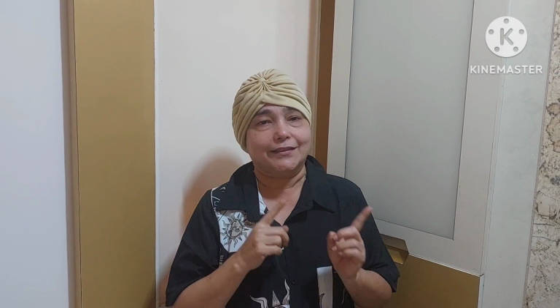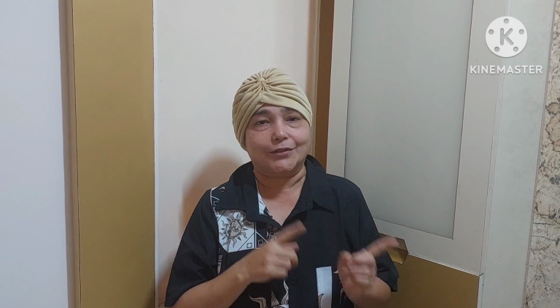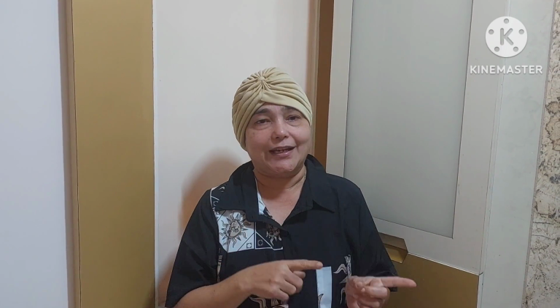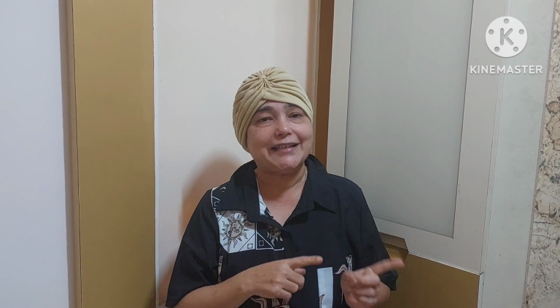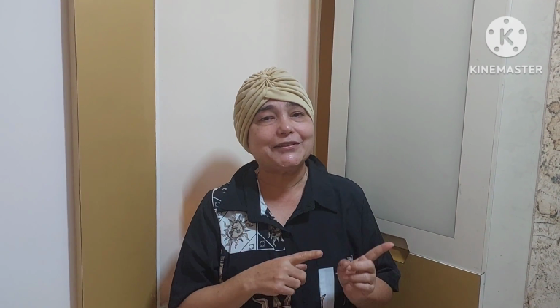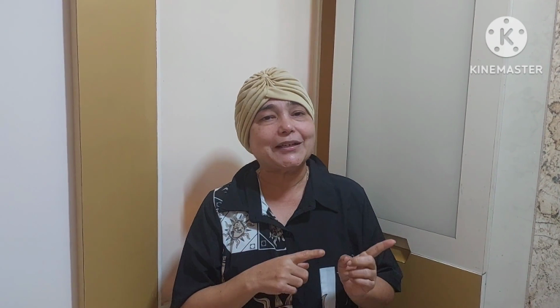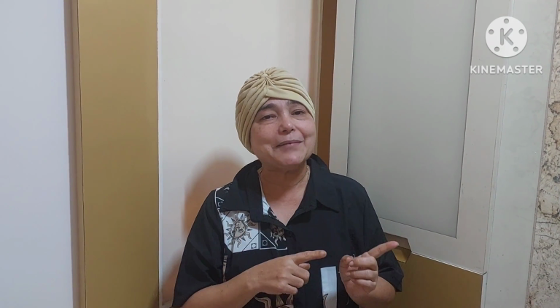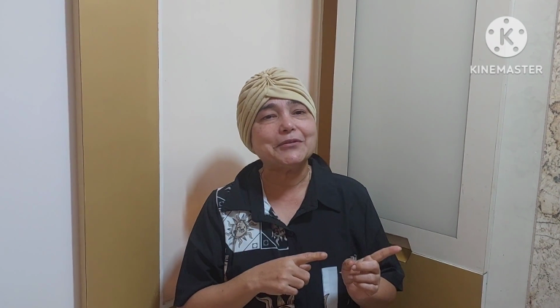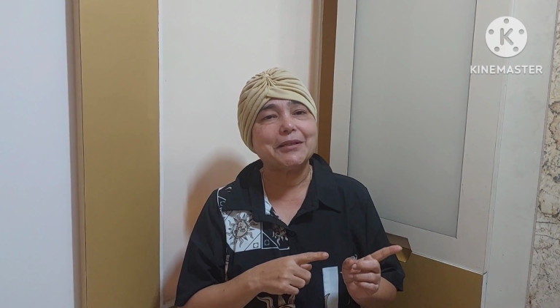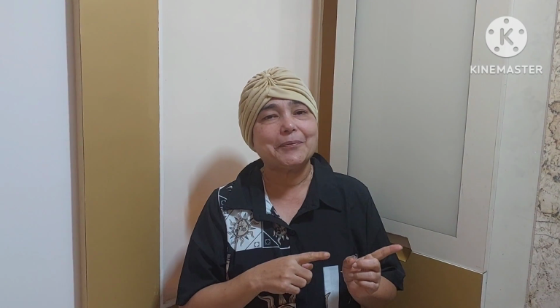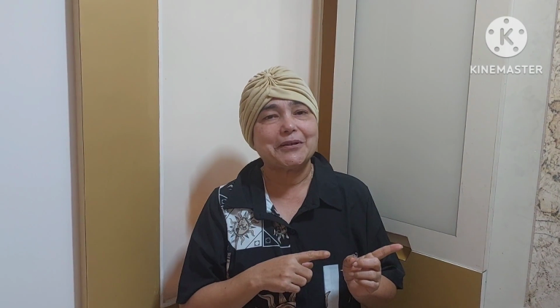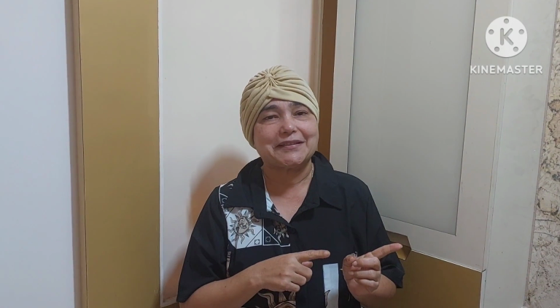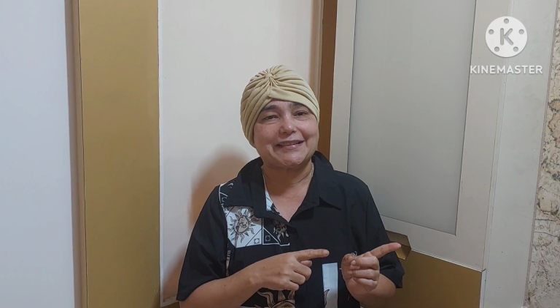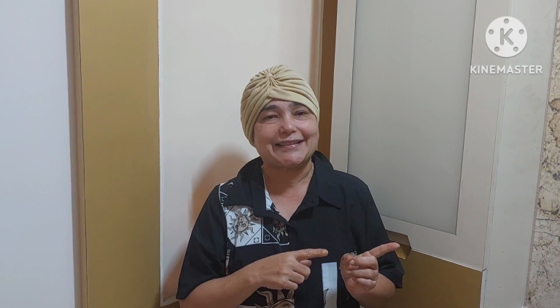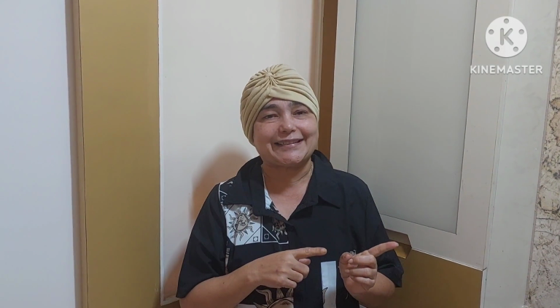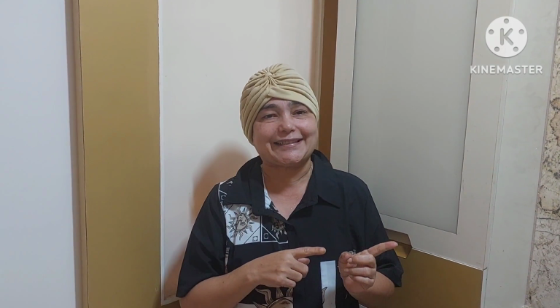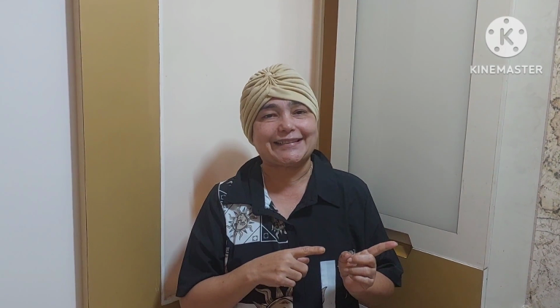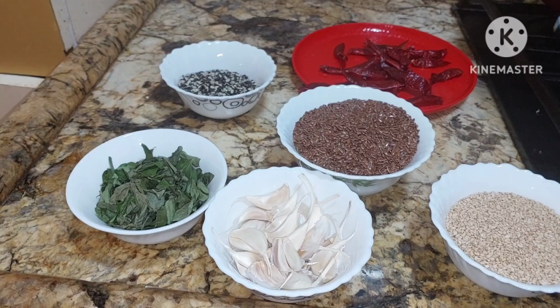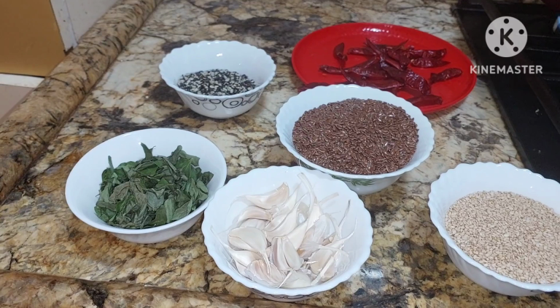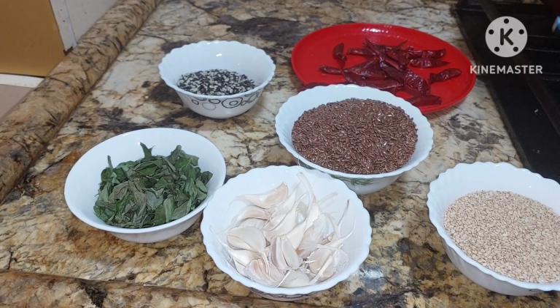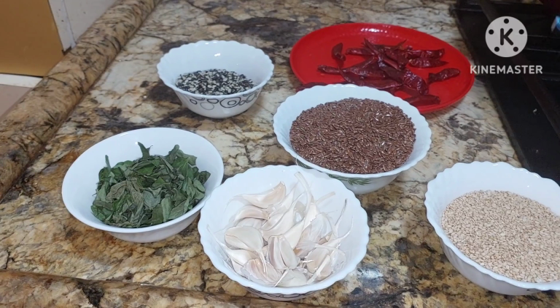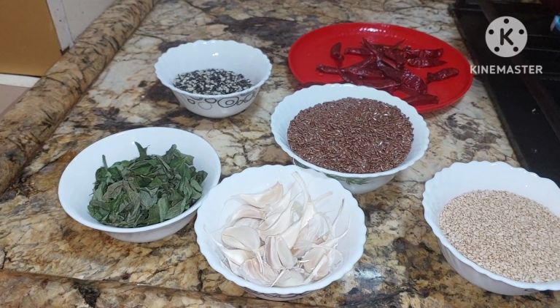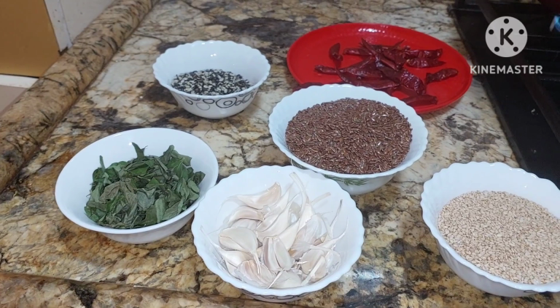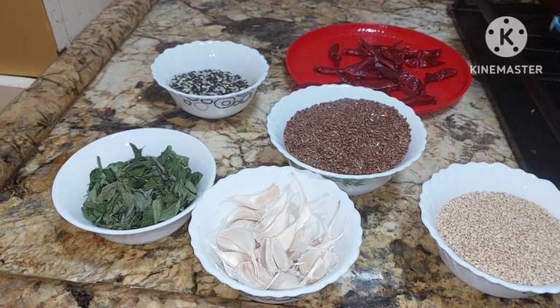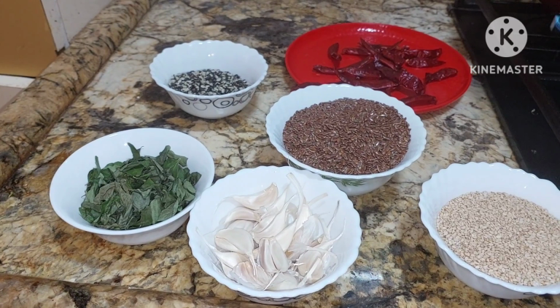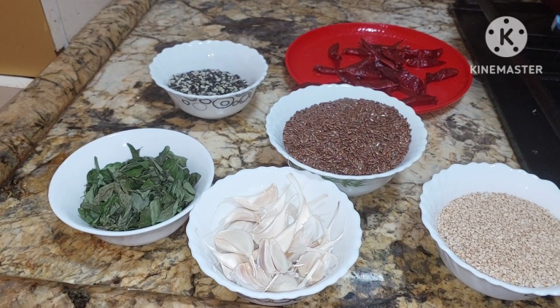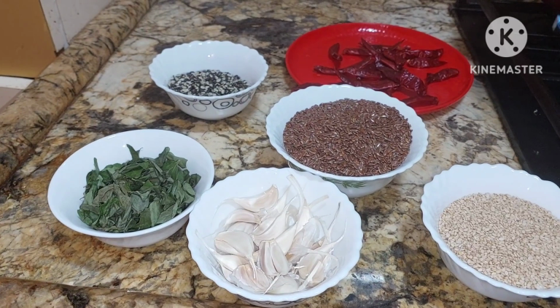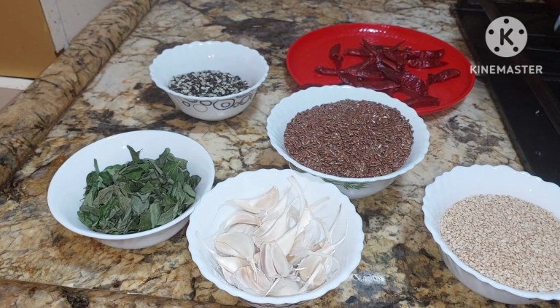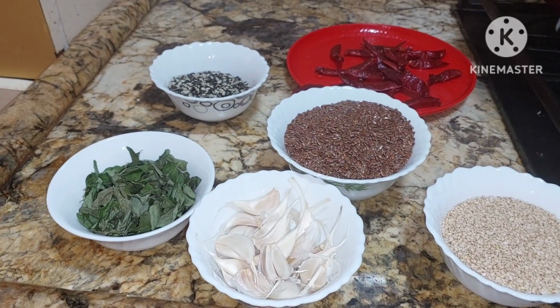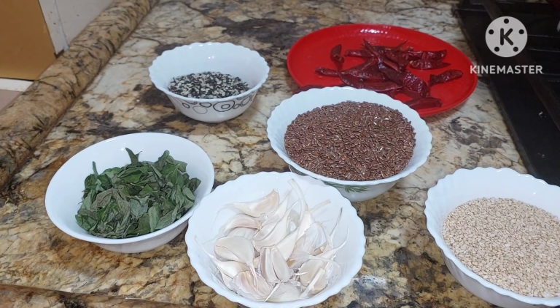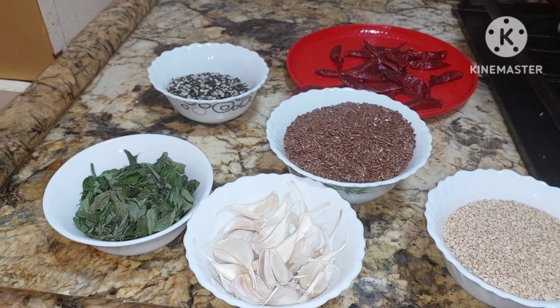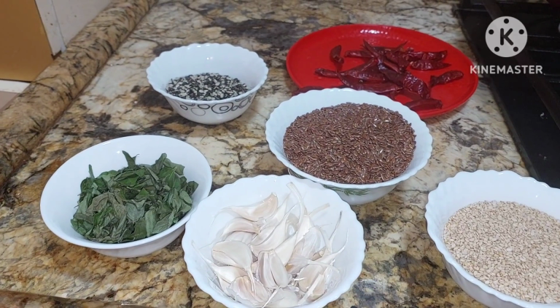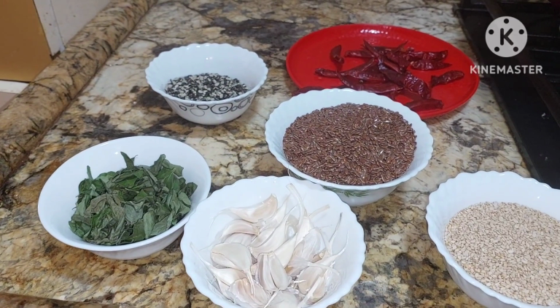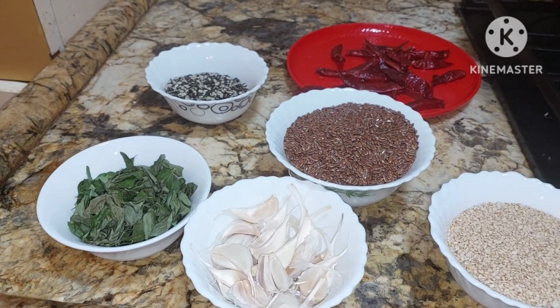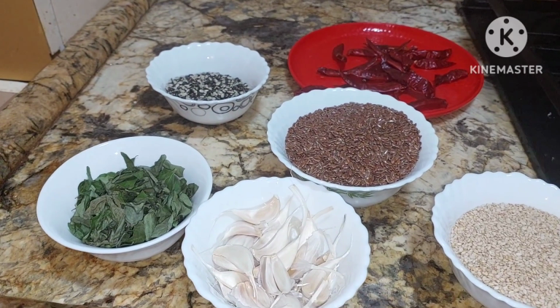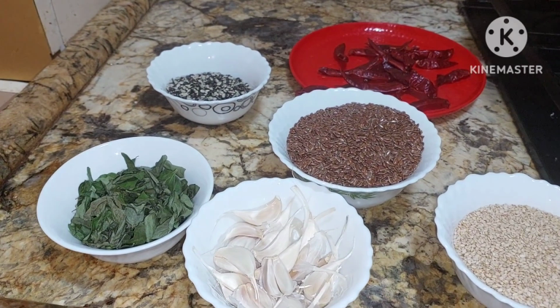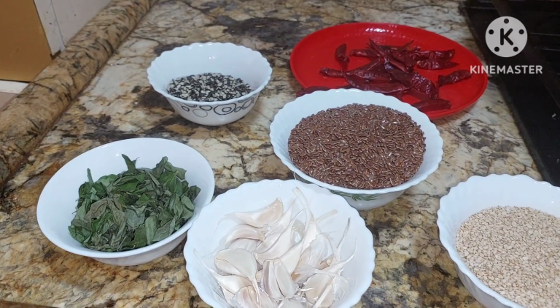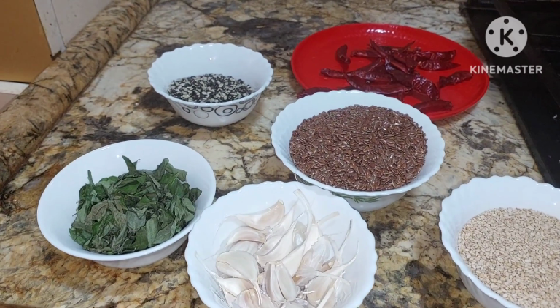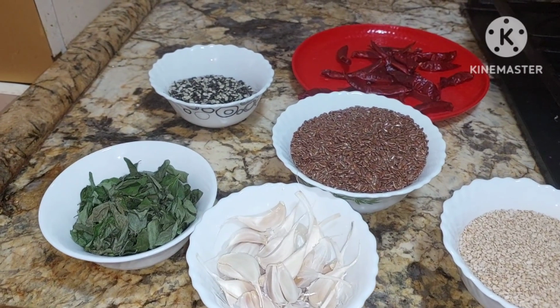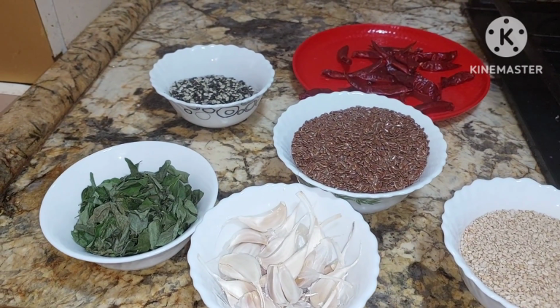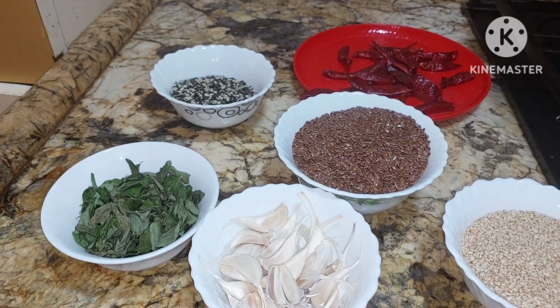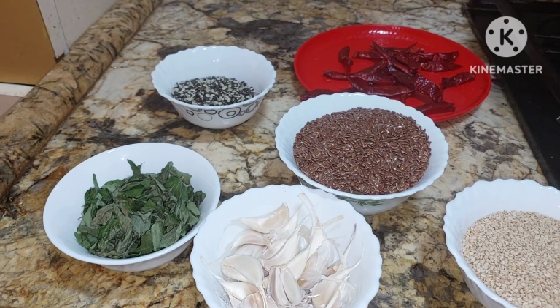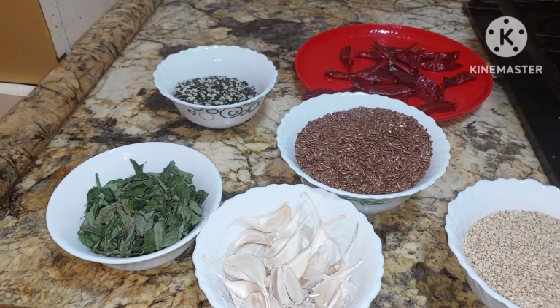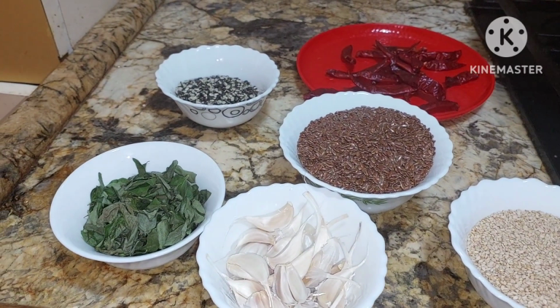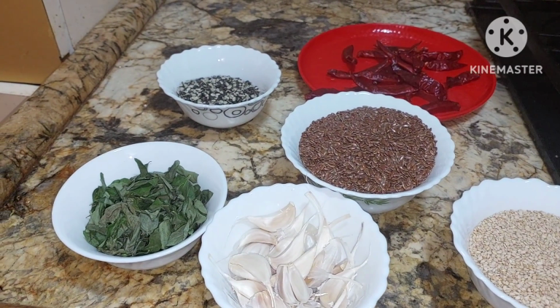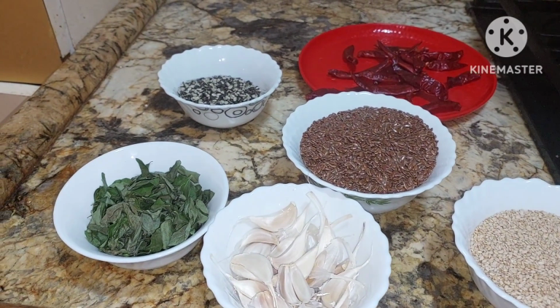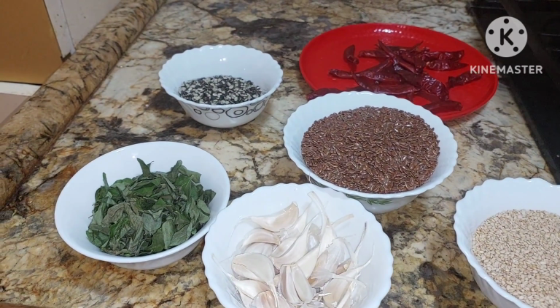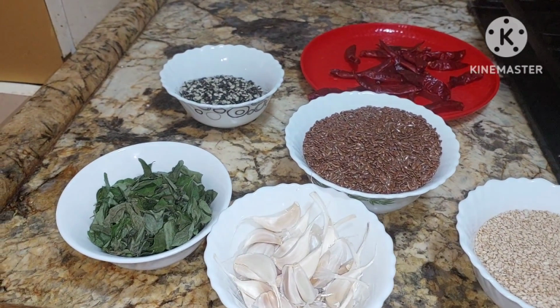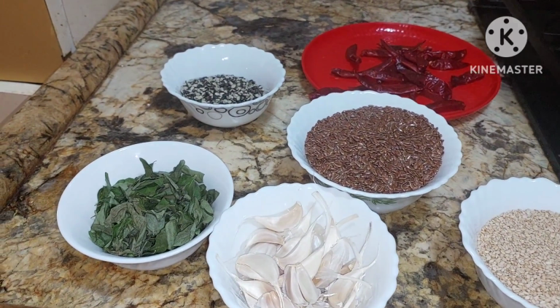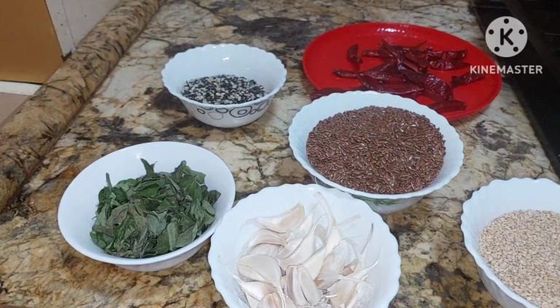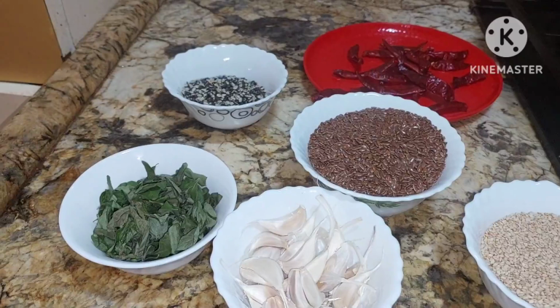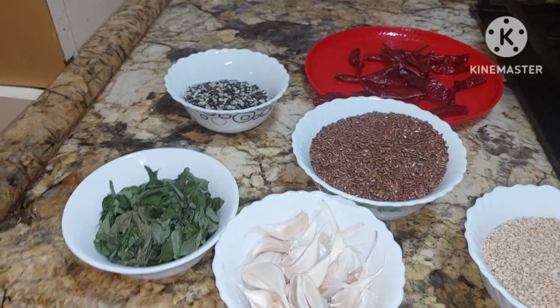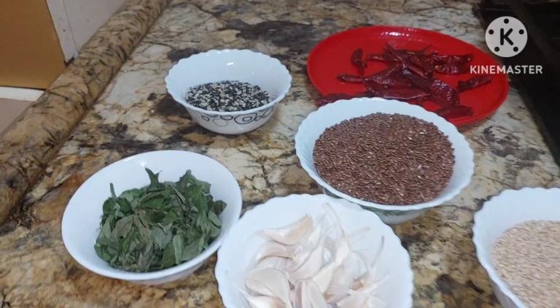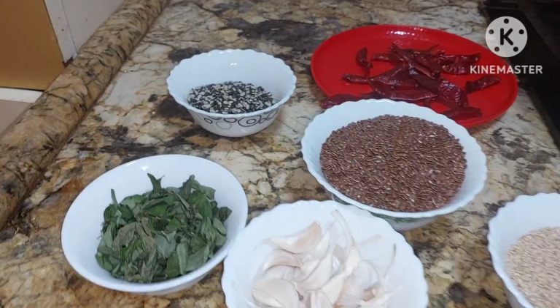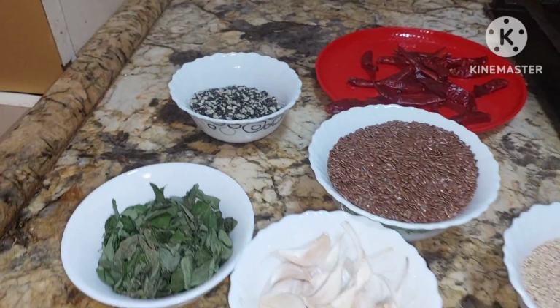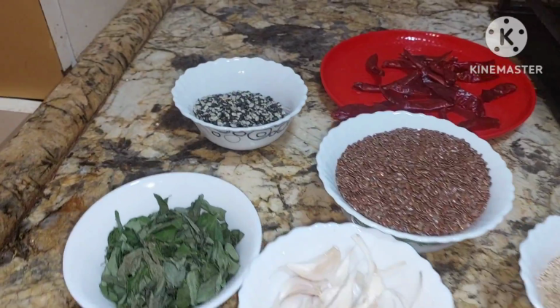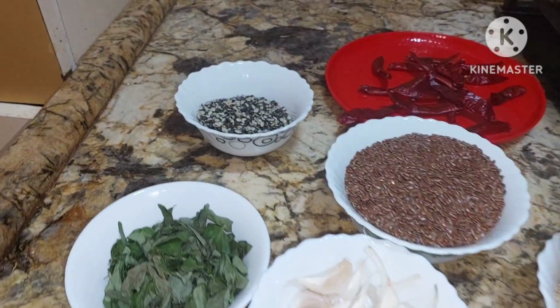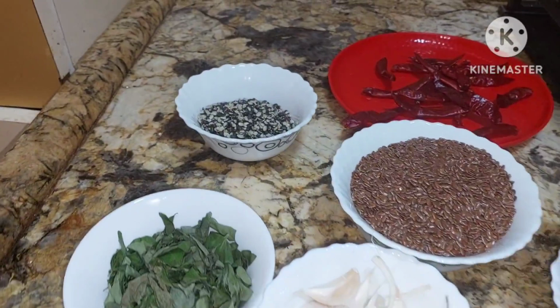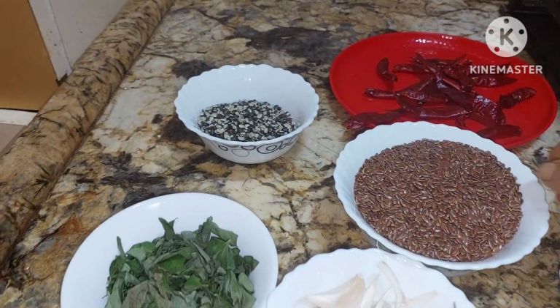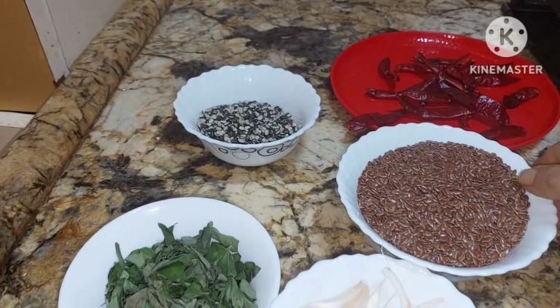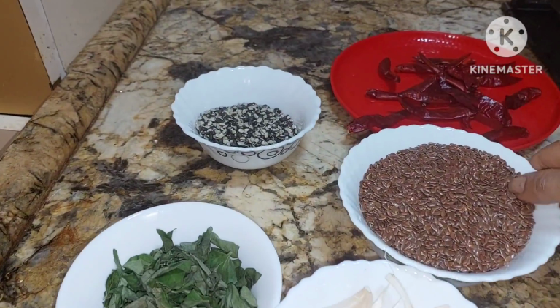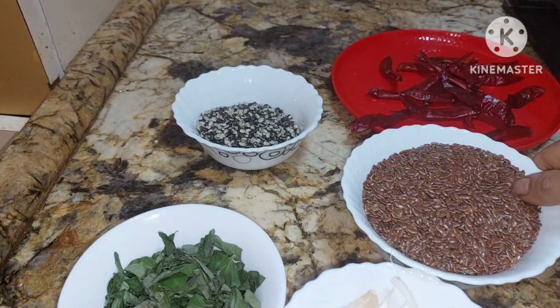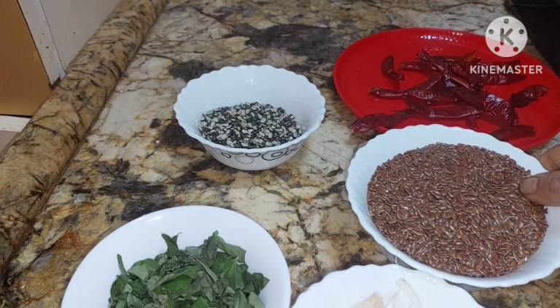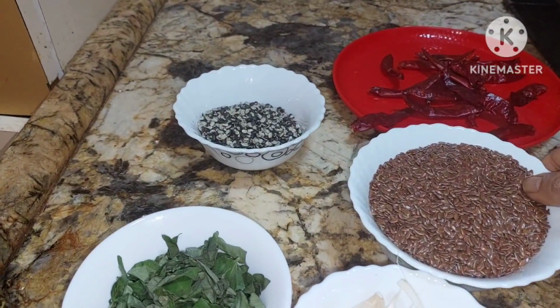So, let's quickly start the process. Today, we are going to make flax seeds idli podi. So, let's move to the process.